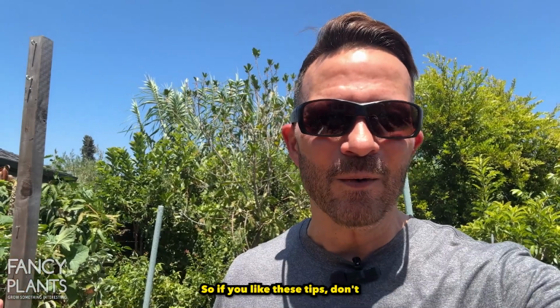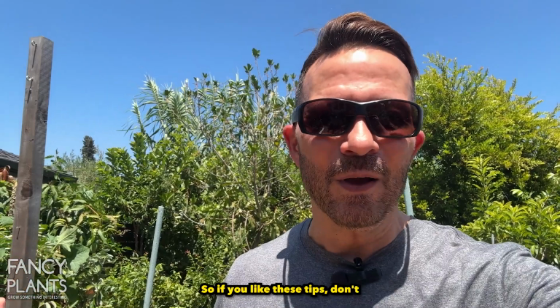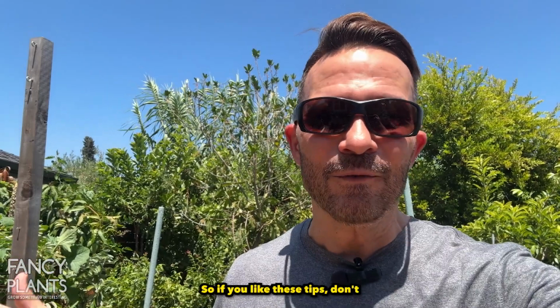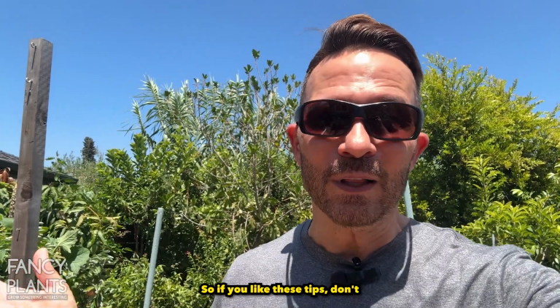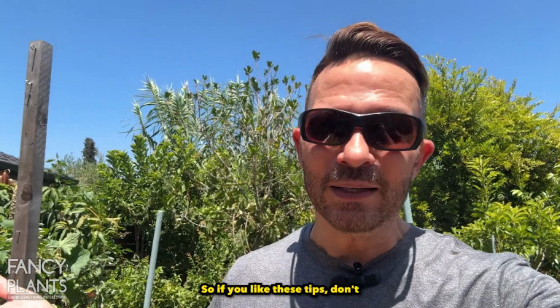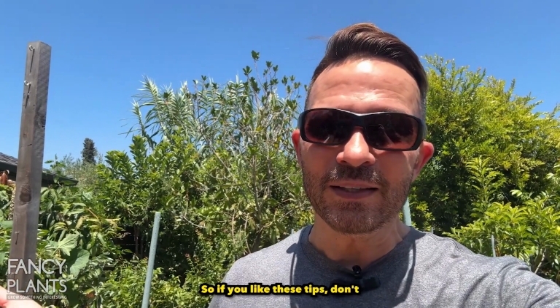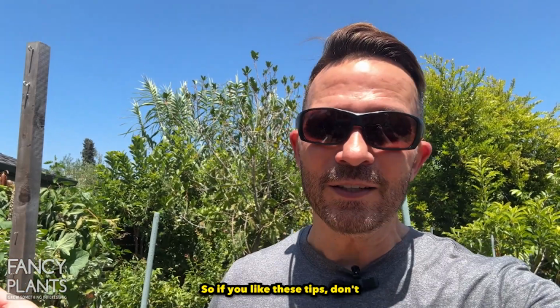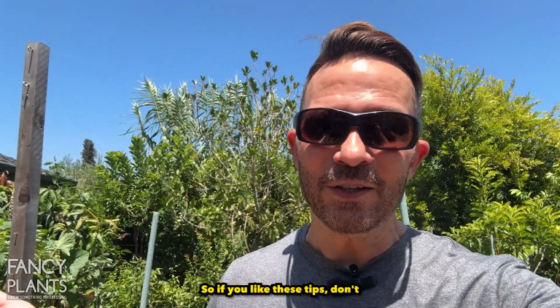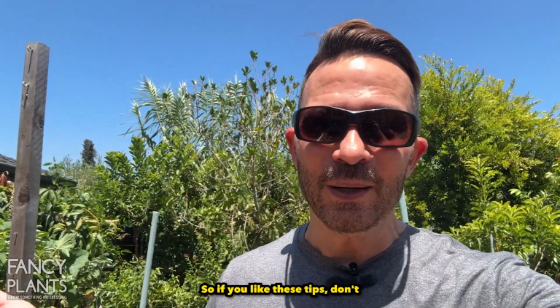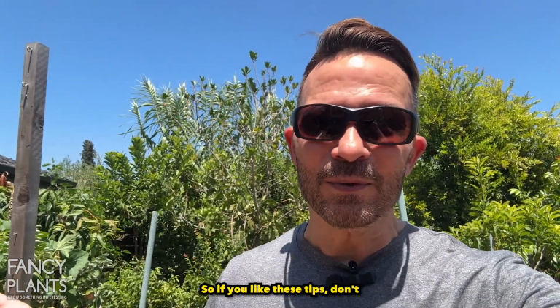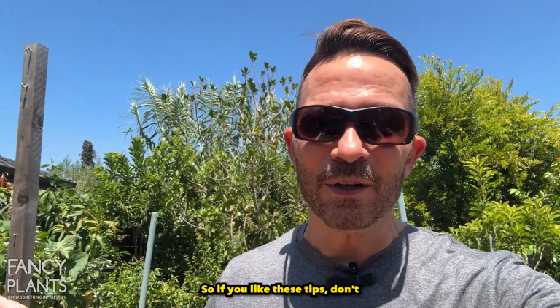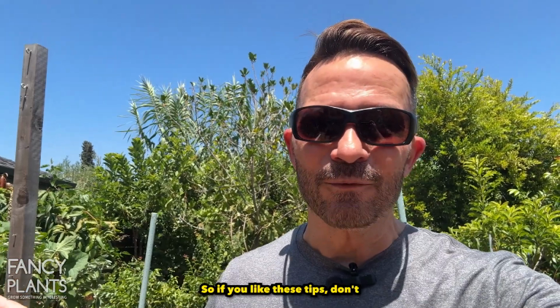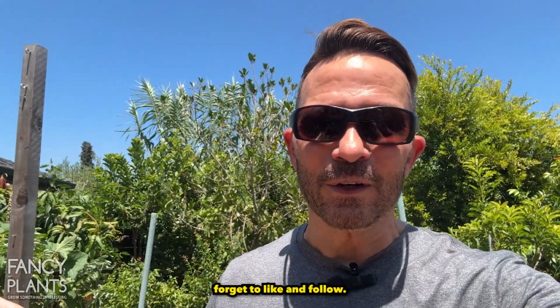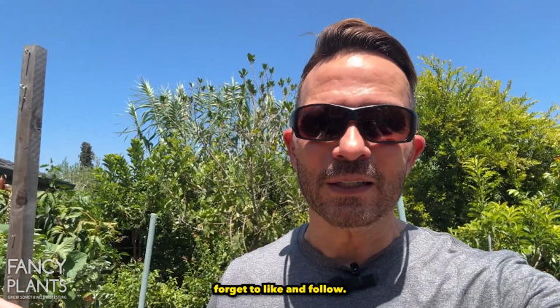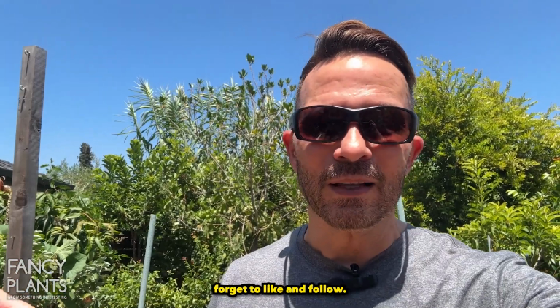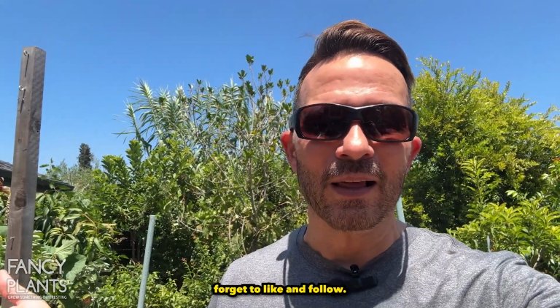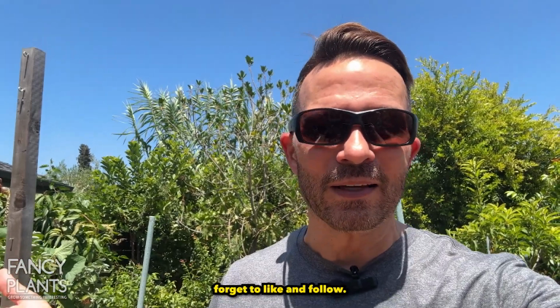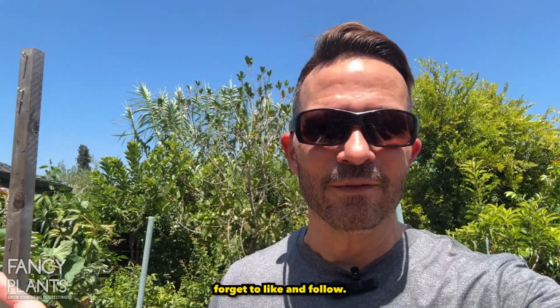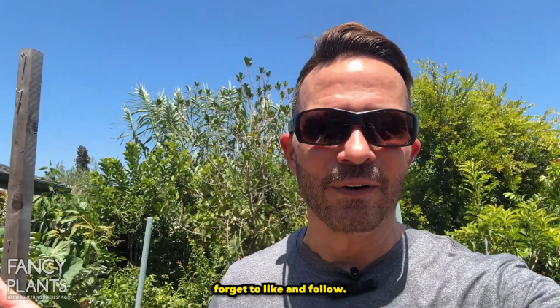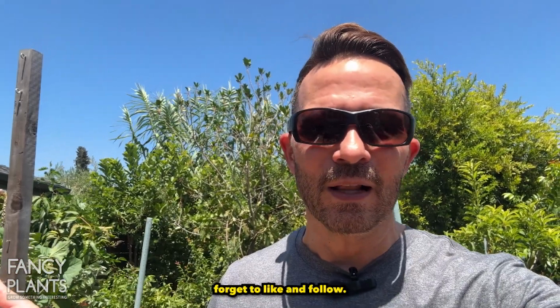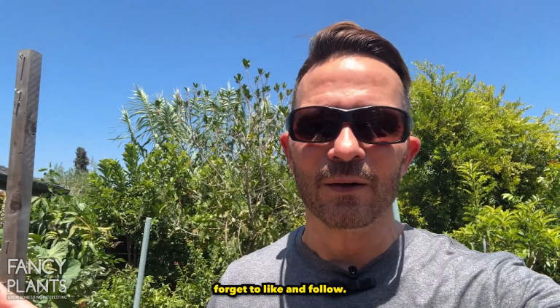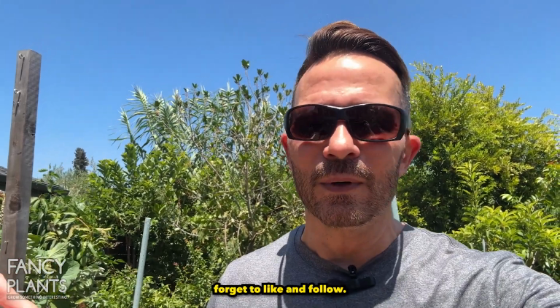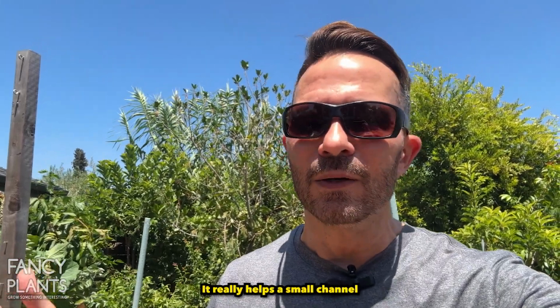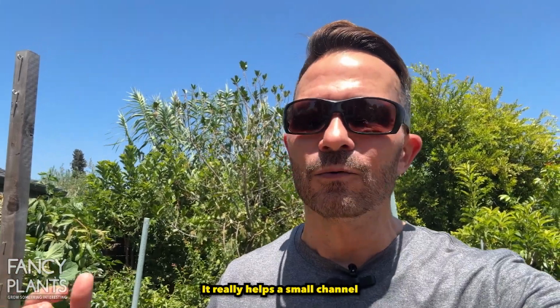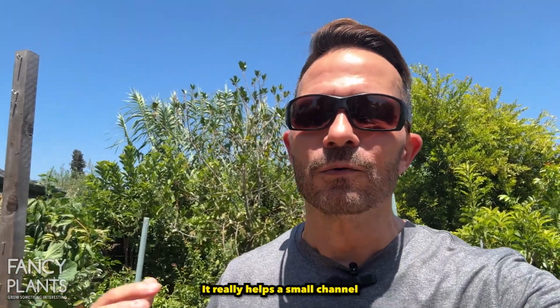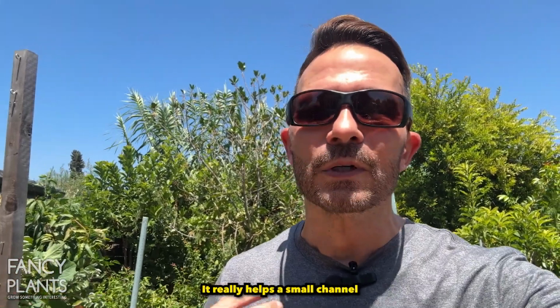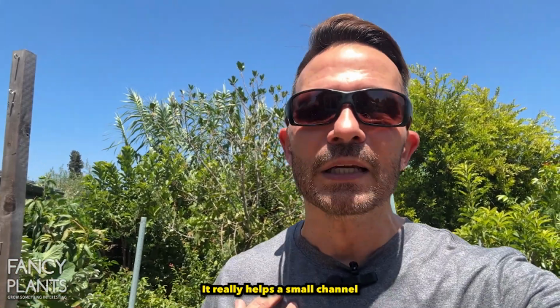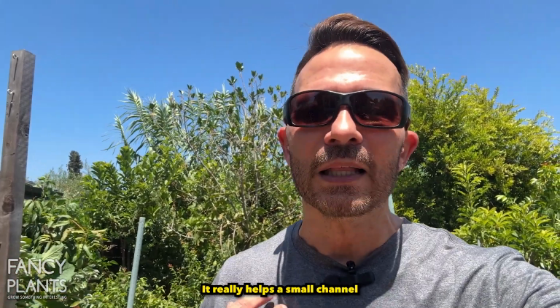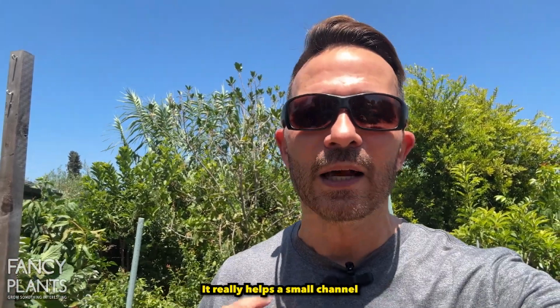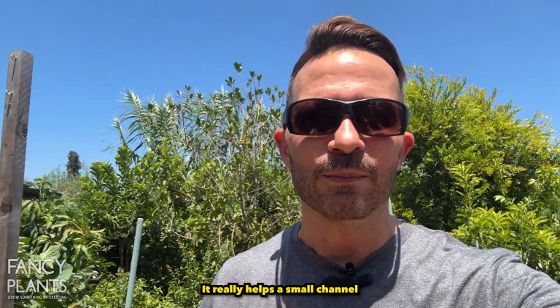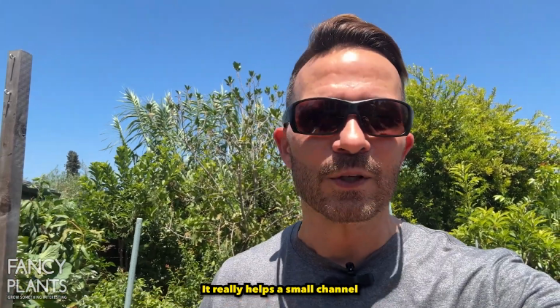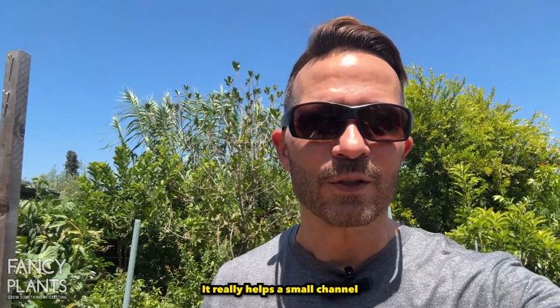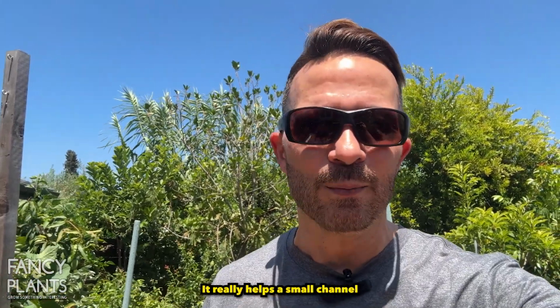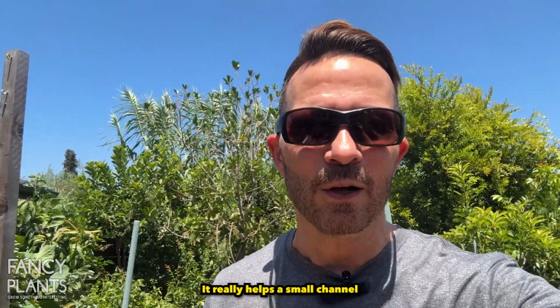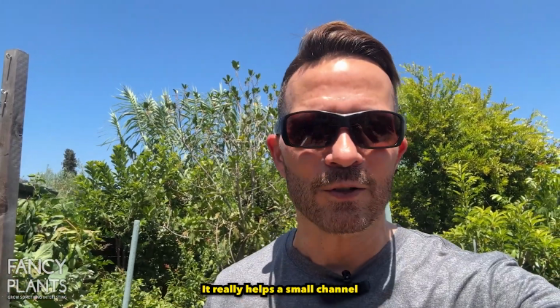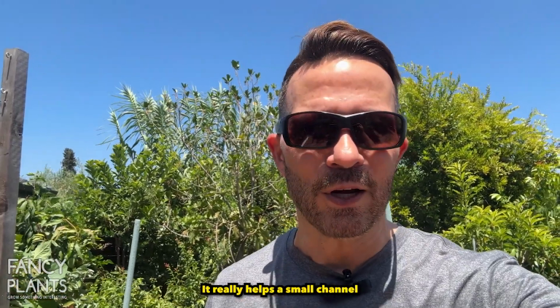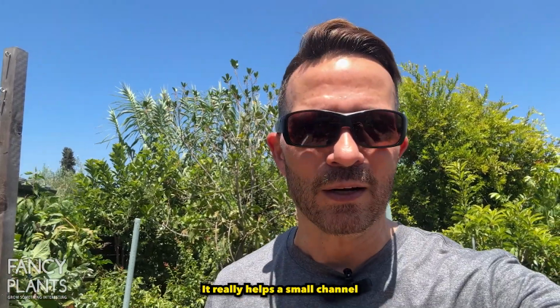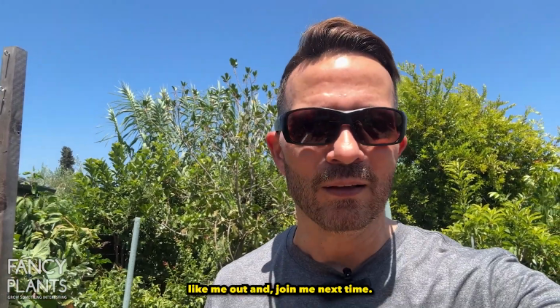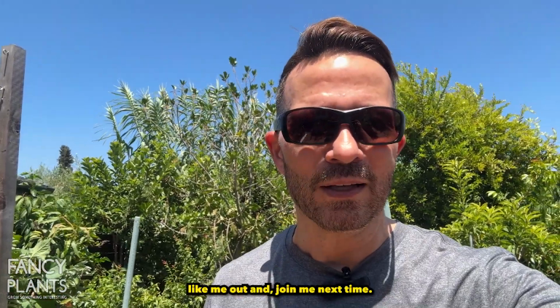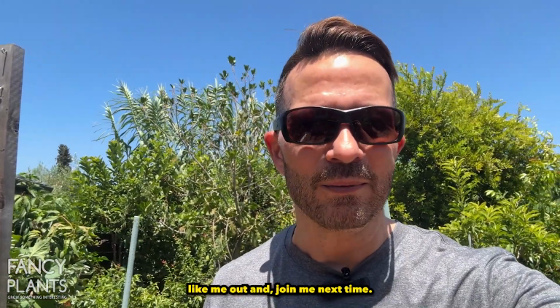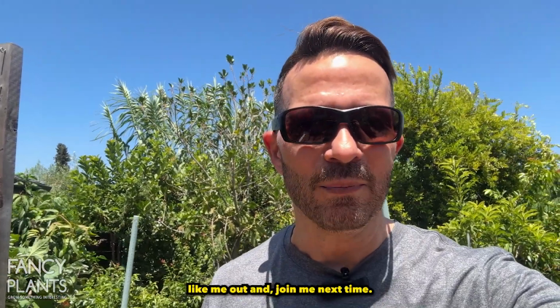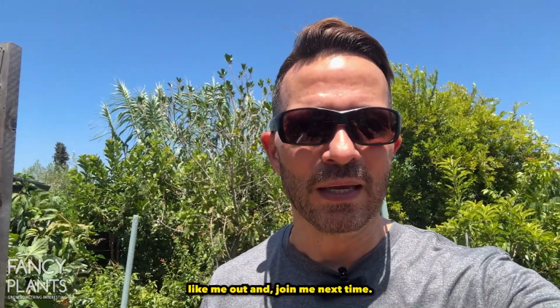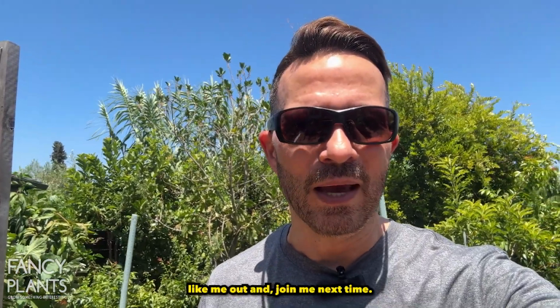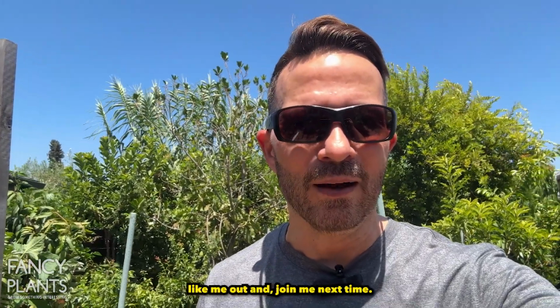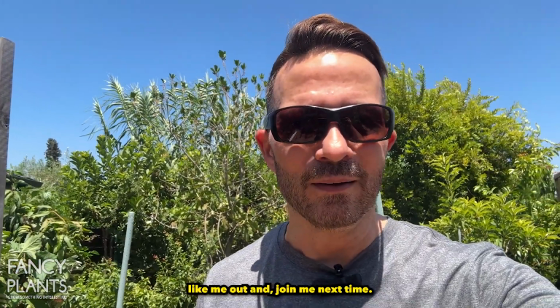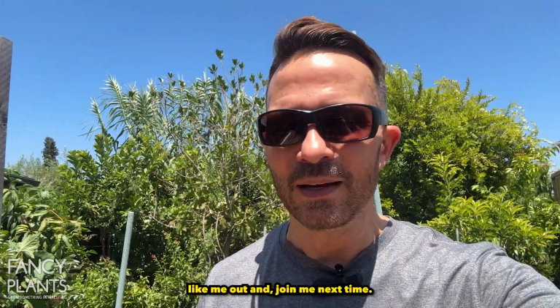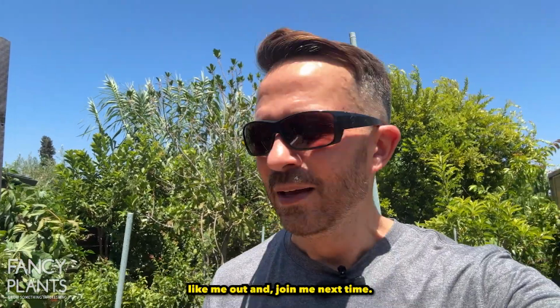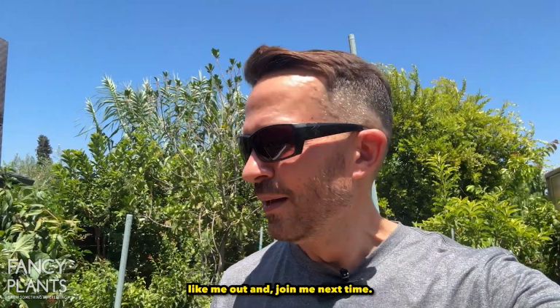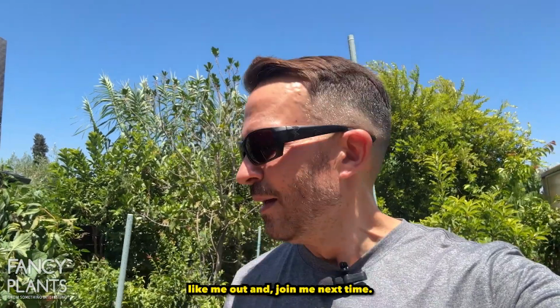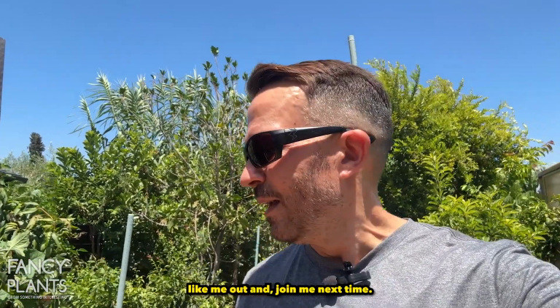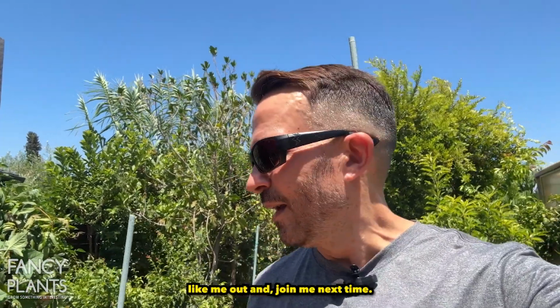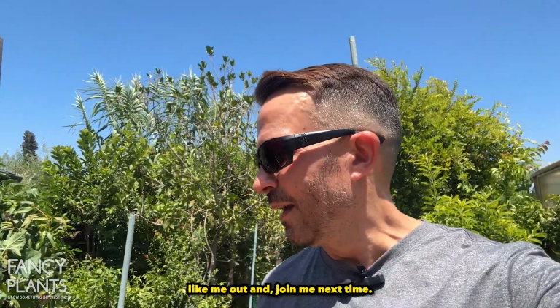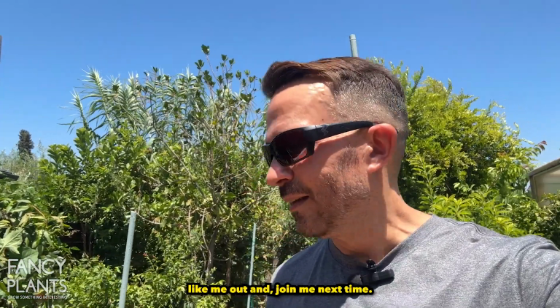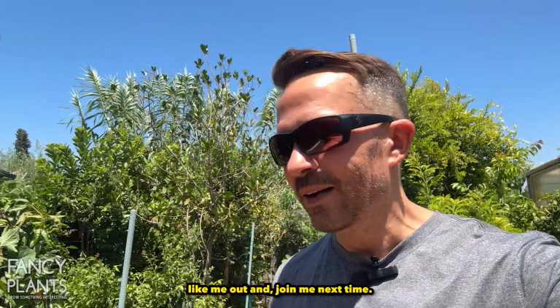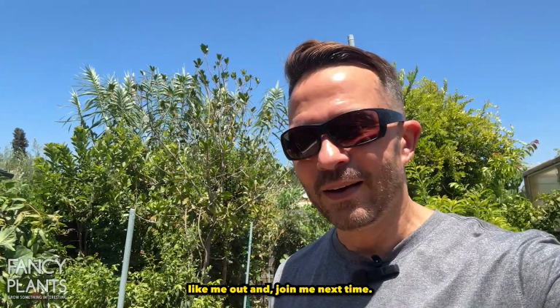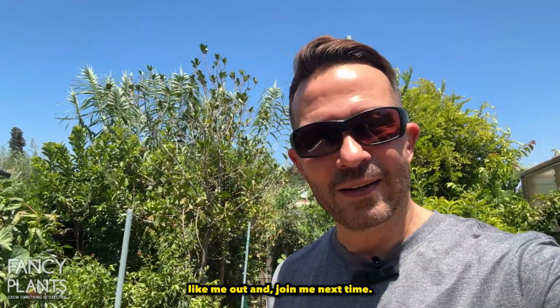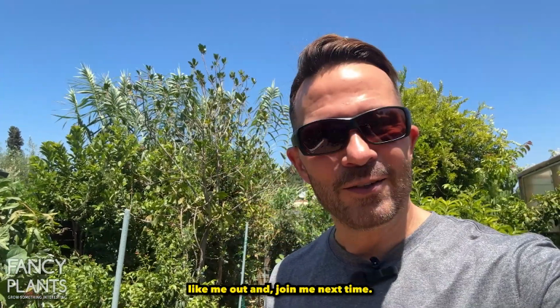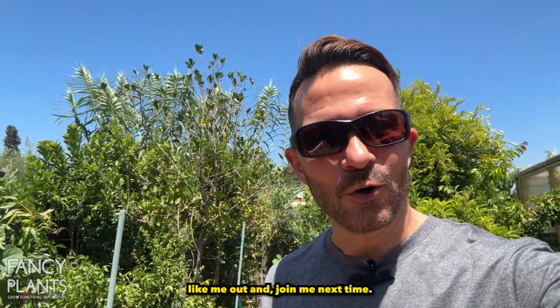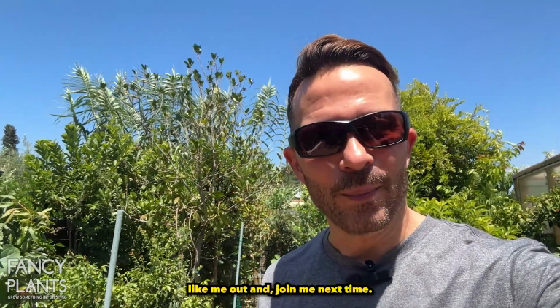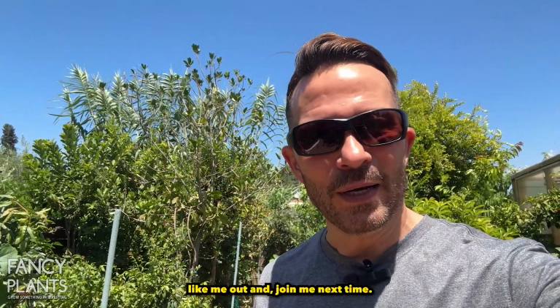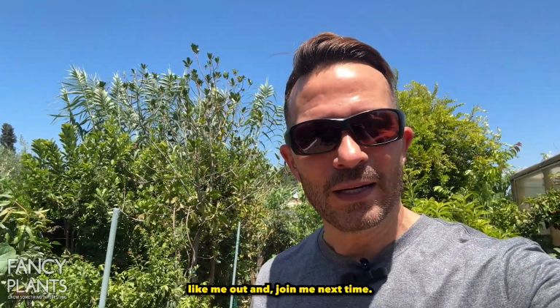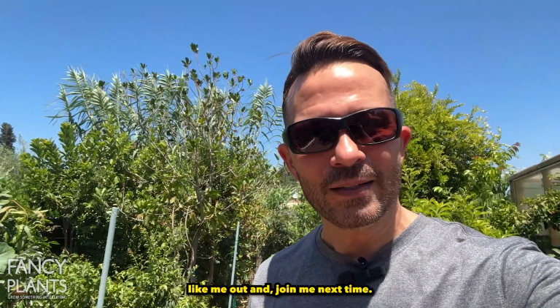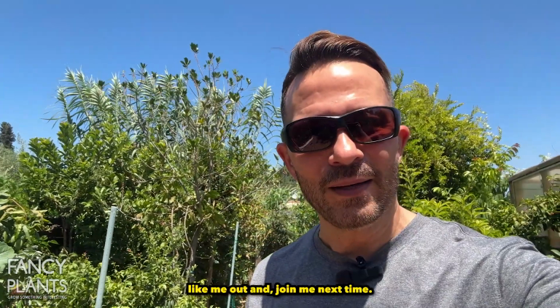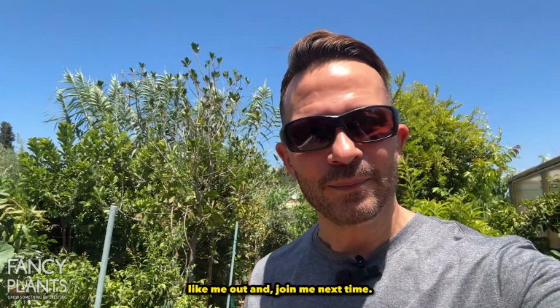If you like these tips, don't forget to like and follow — it really helps a small channel like me out, and join me next time.